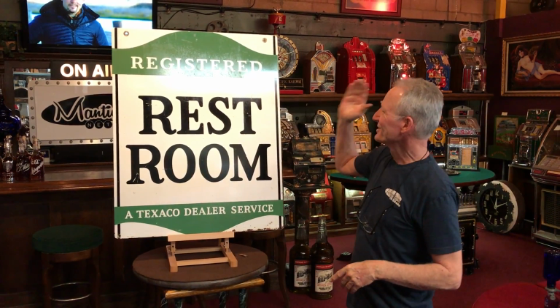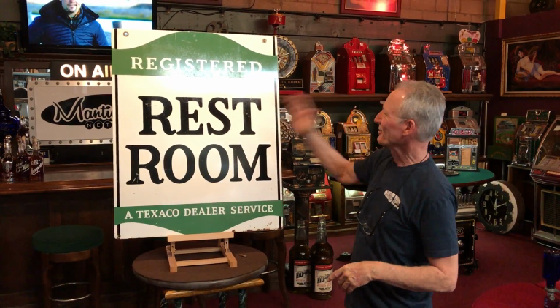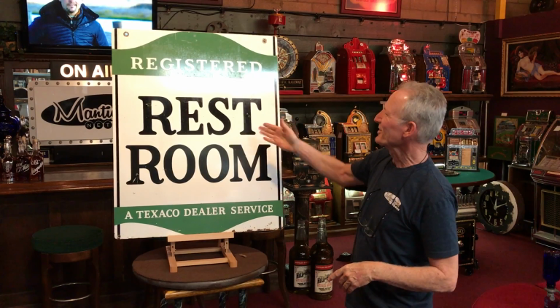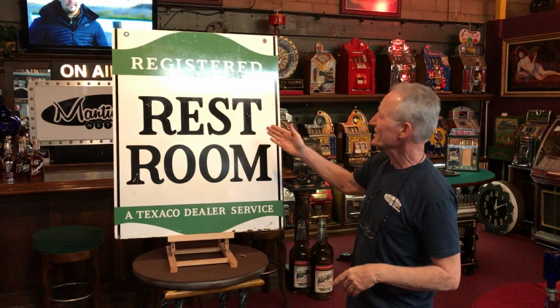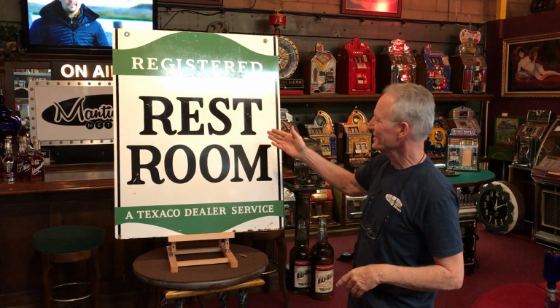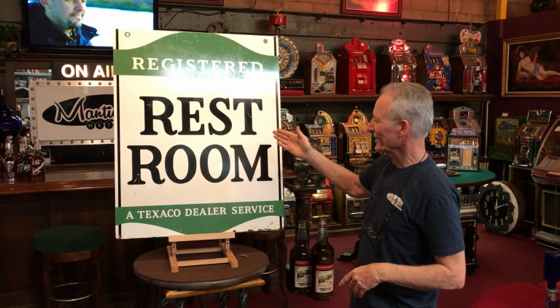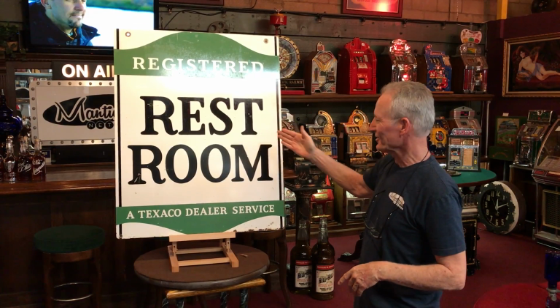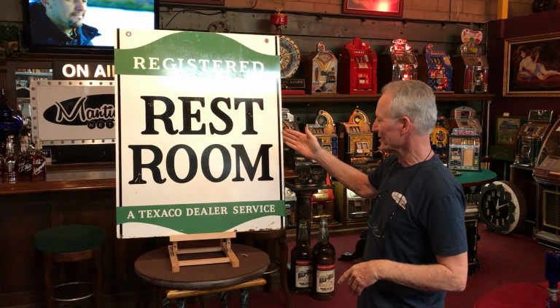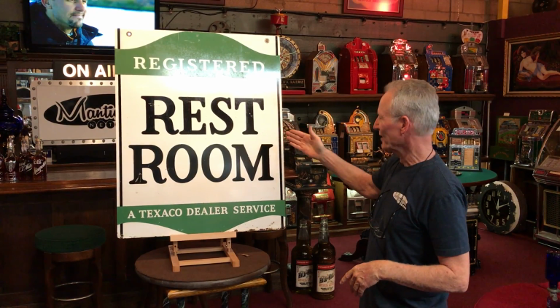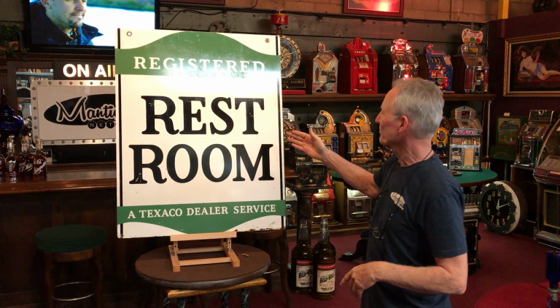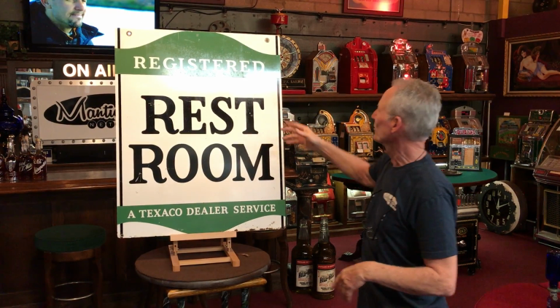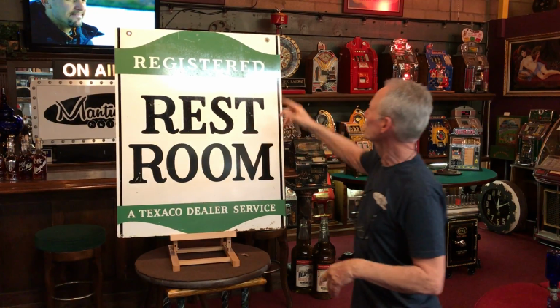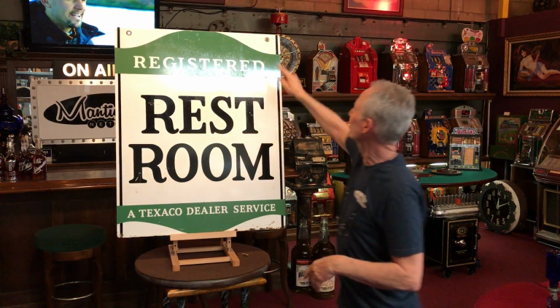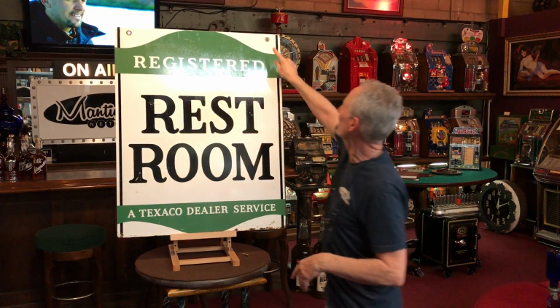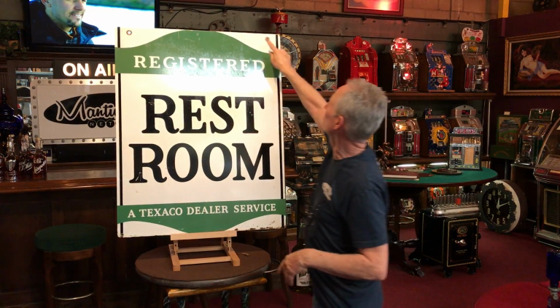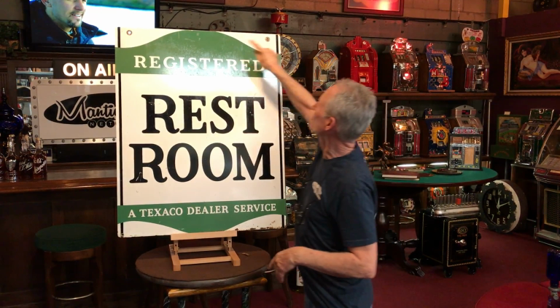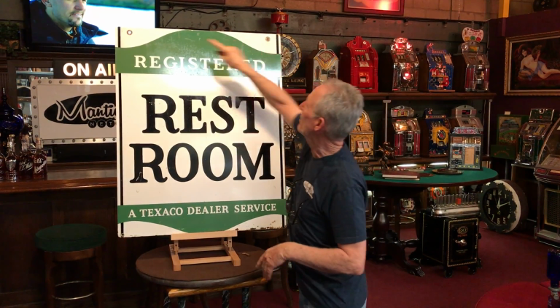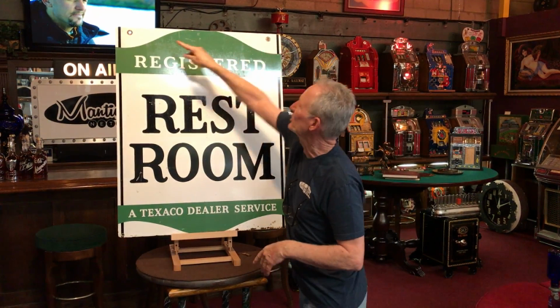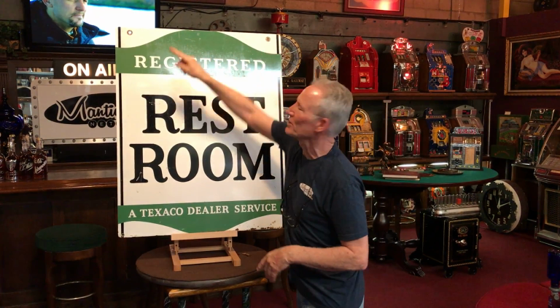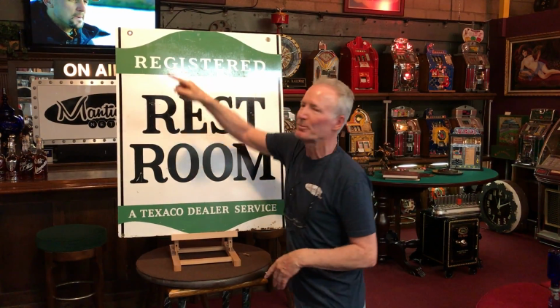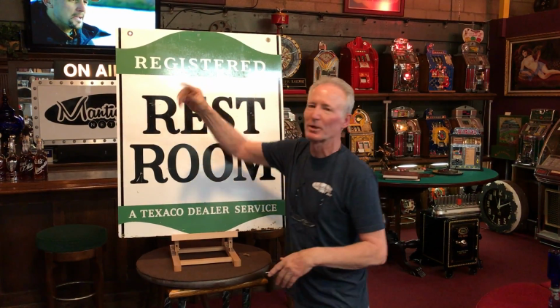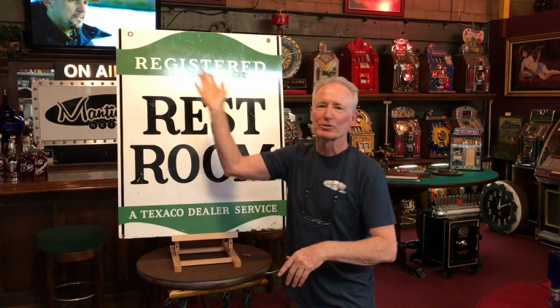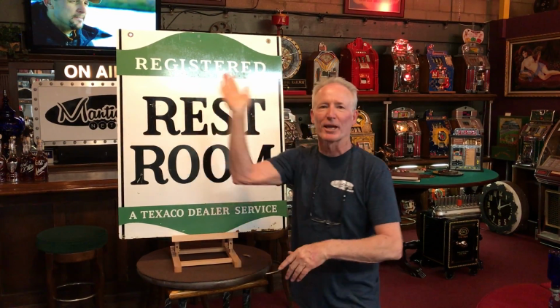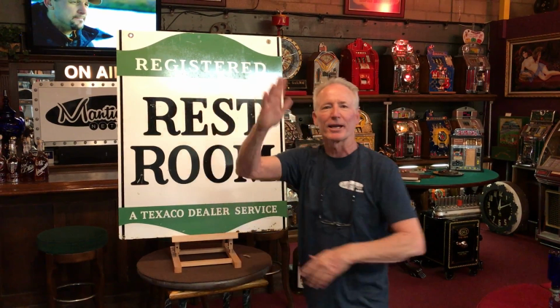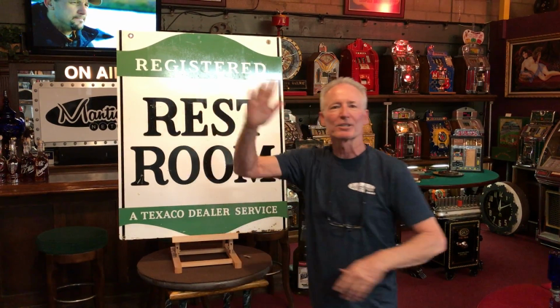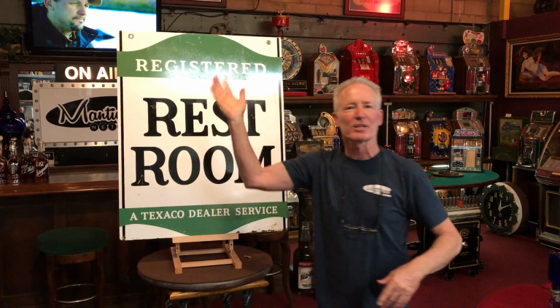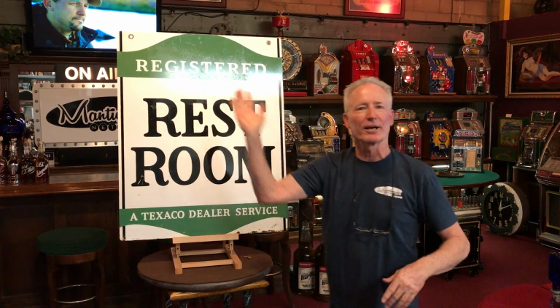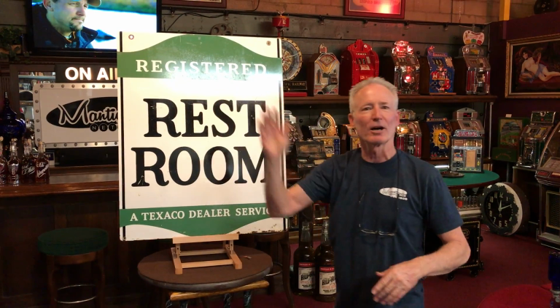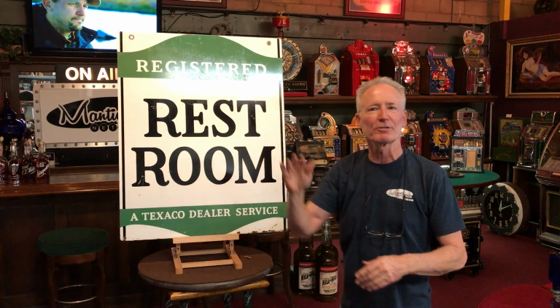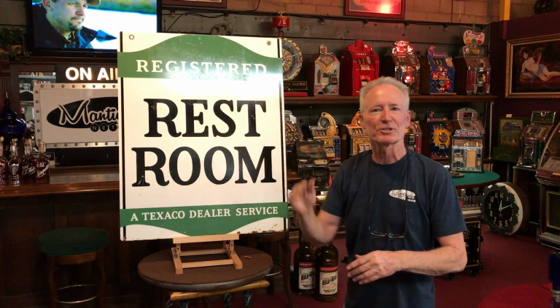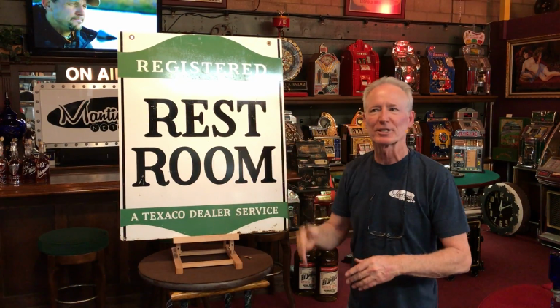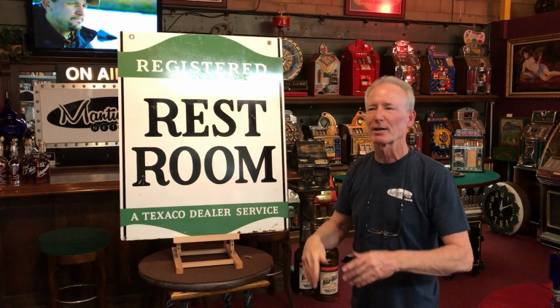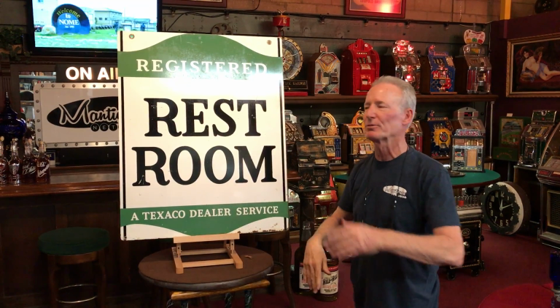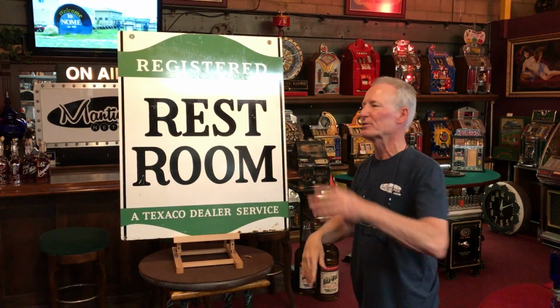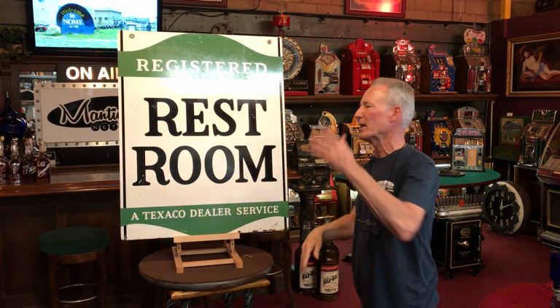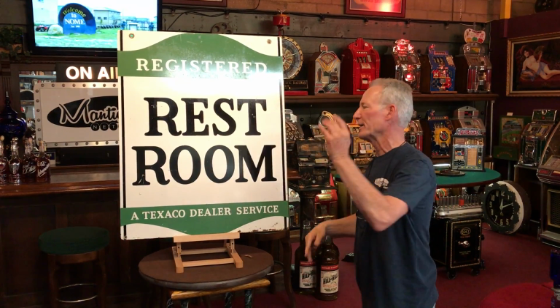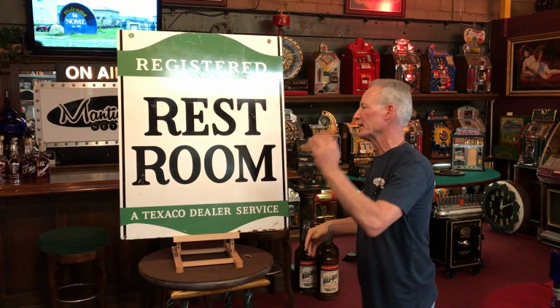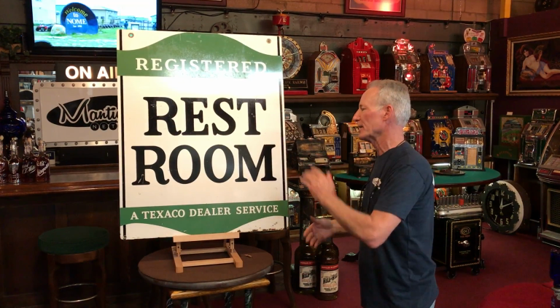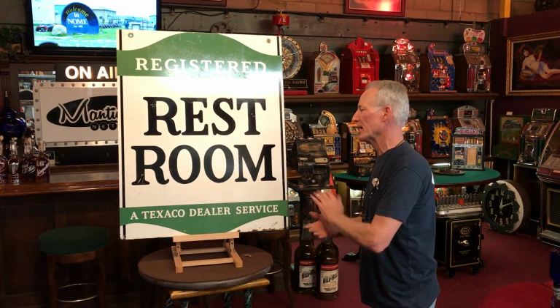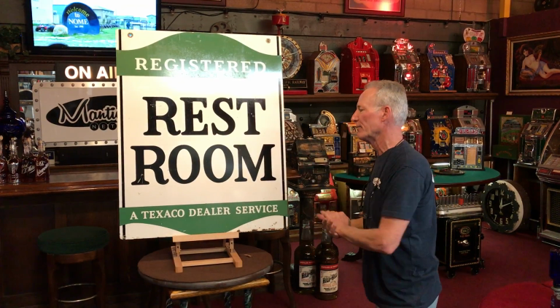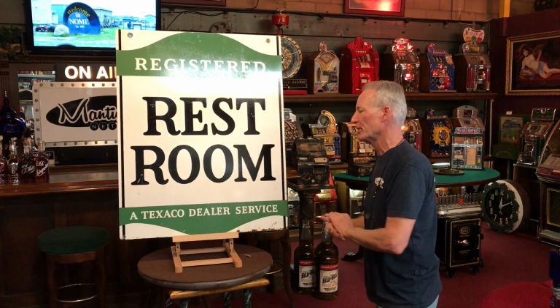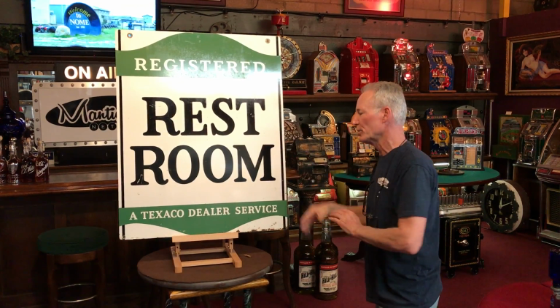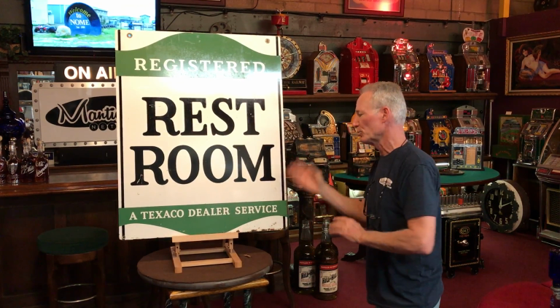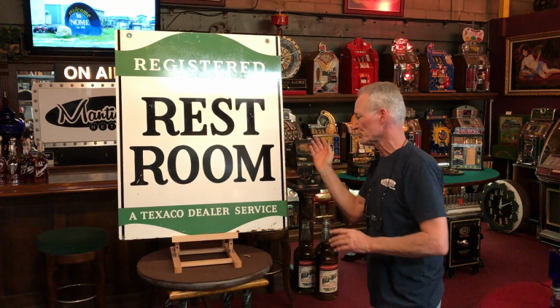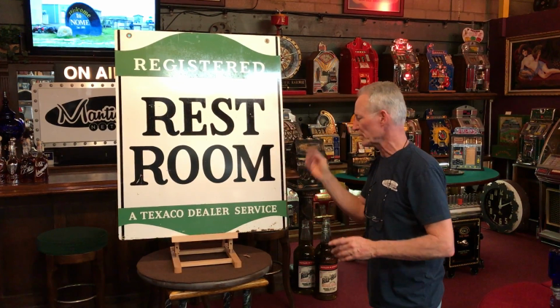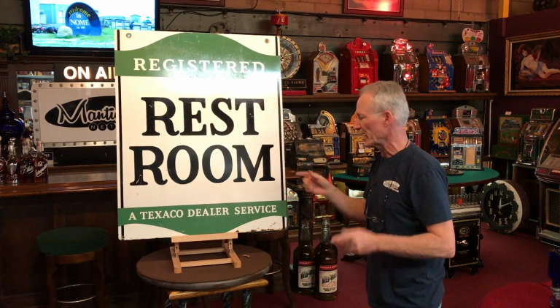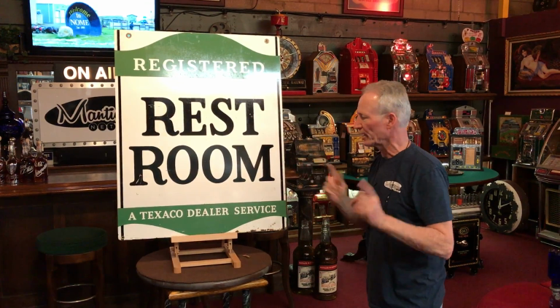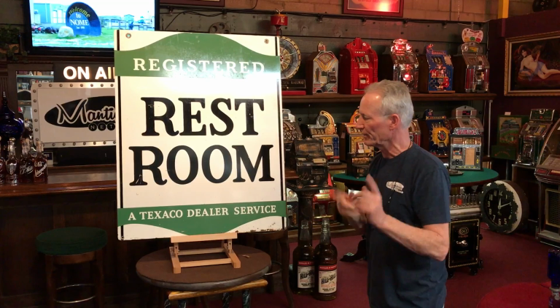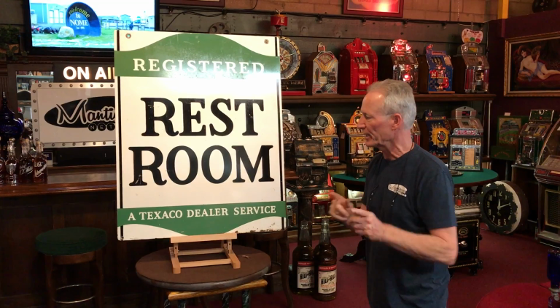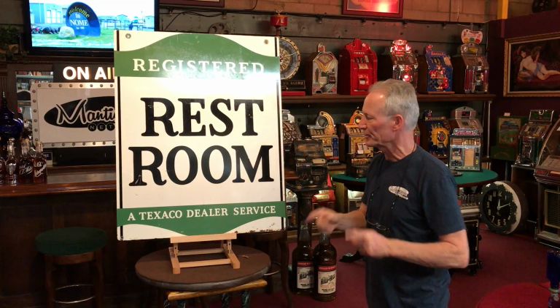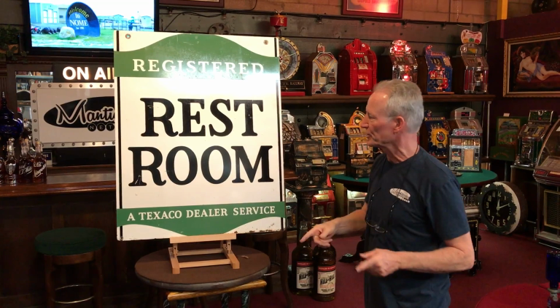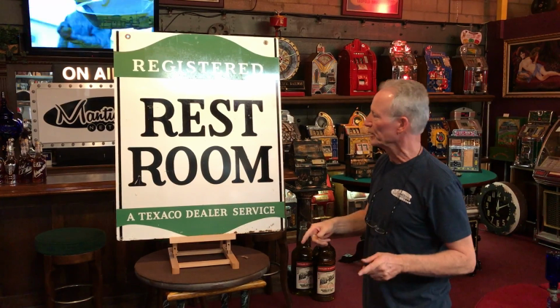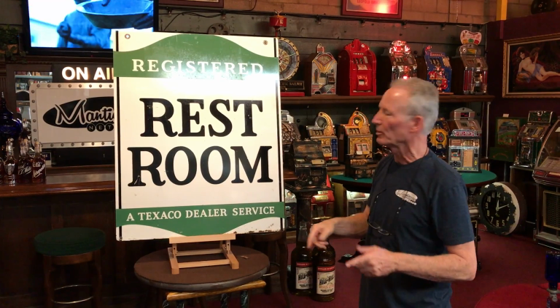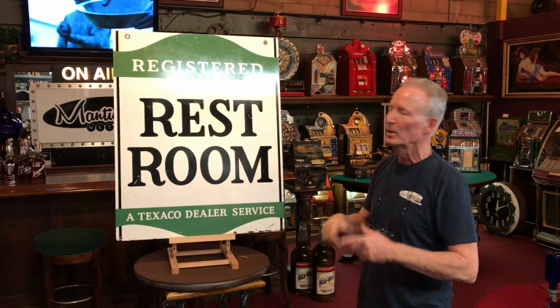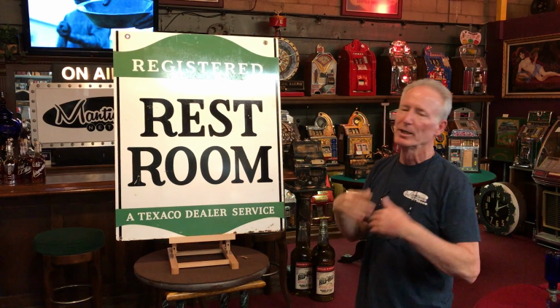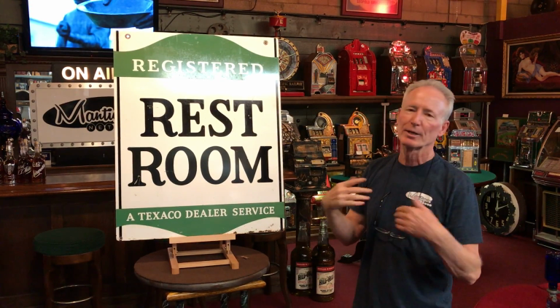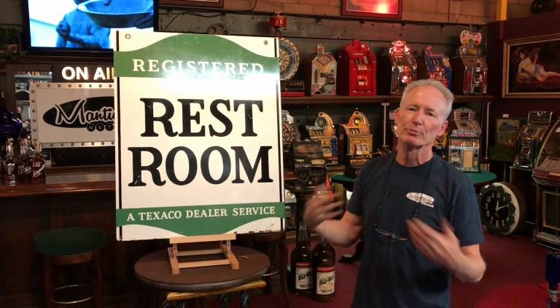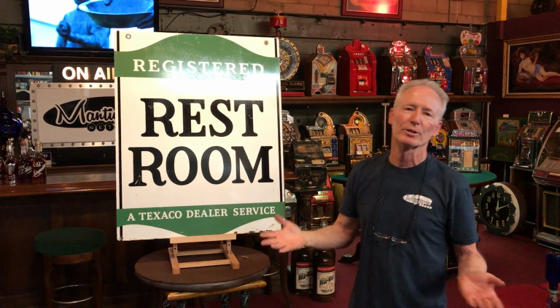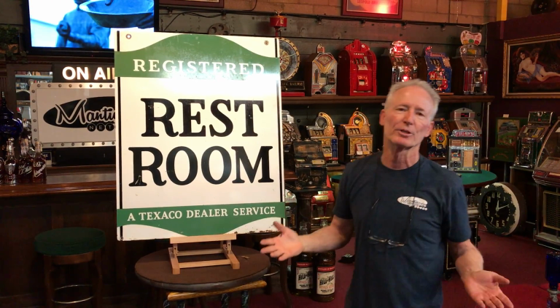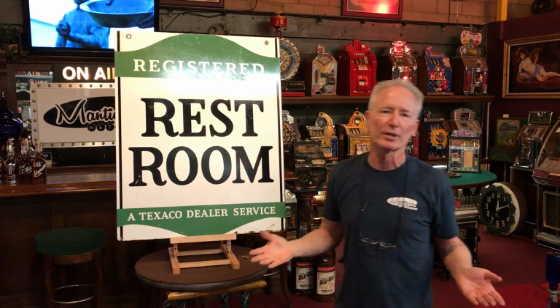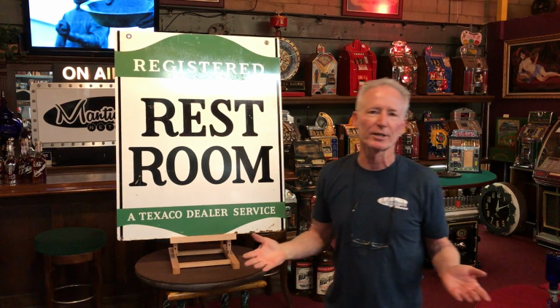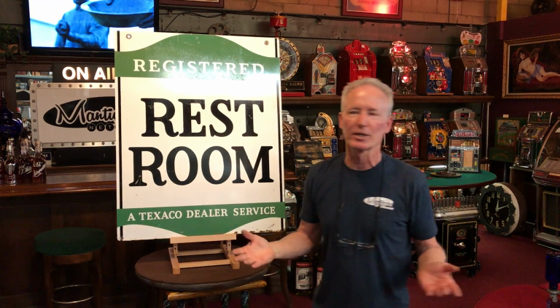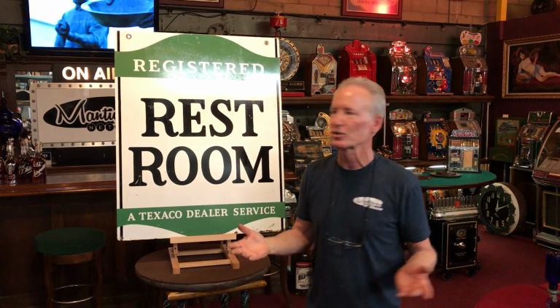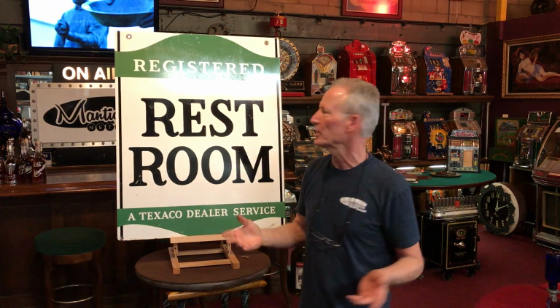So this is the other side, folks. It's got your grommets up here. It was a hanging sign, obviously double-sided. Very cool sign, heavy gauge steel, in really good condition.